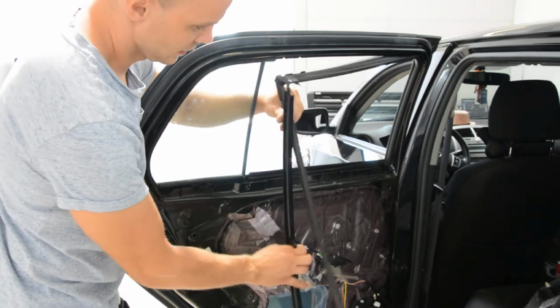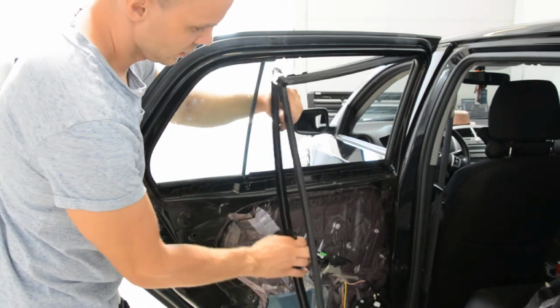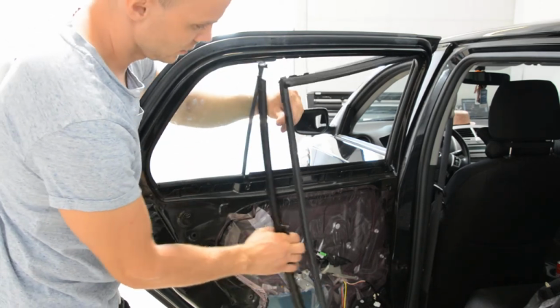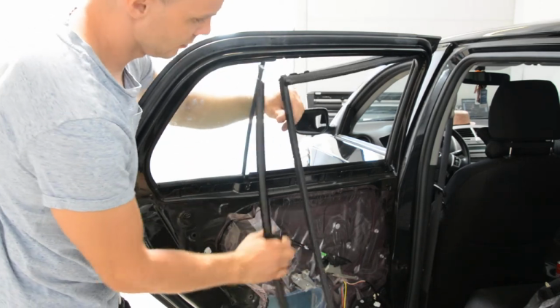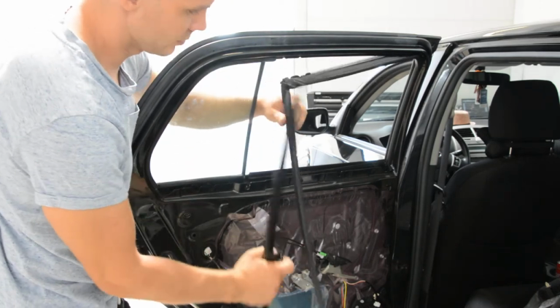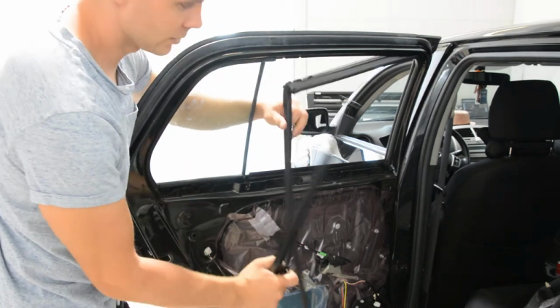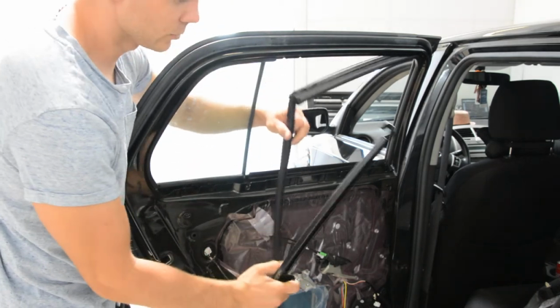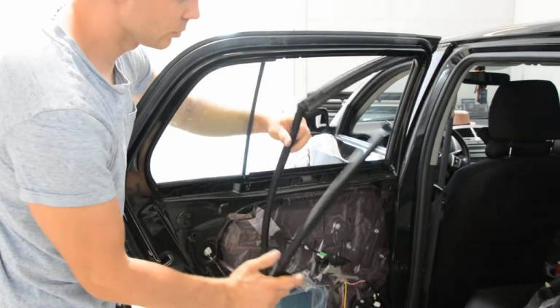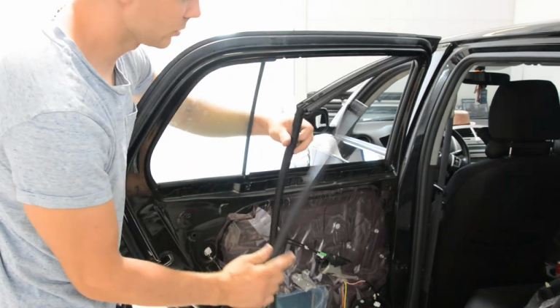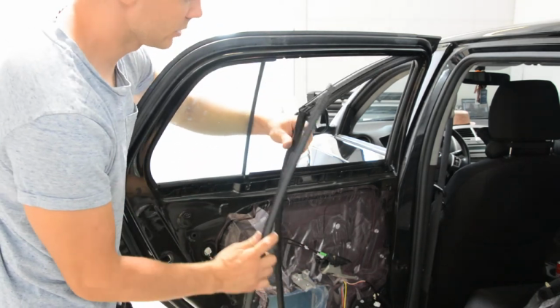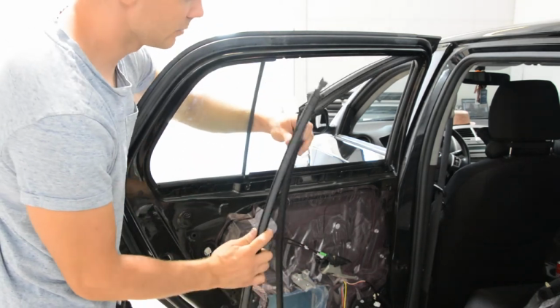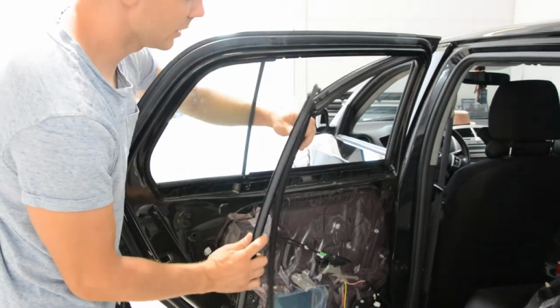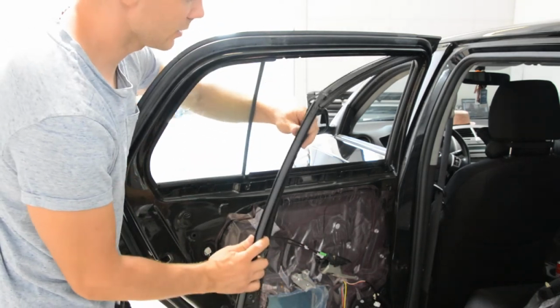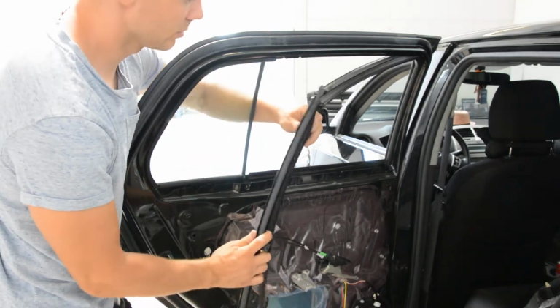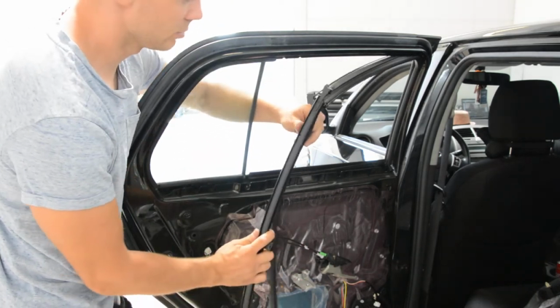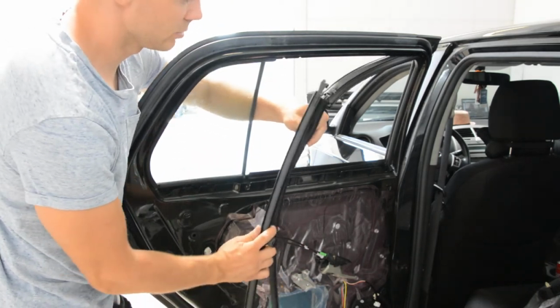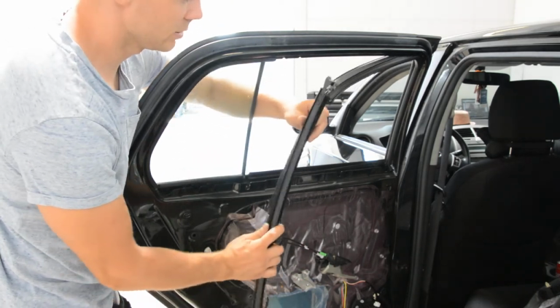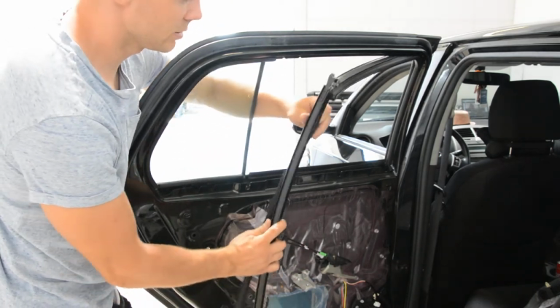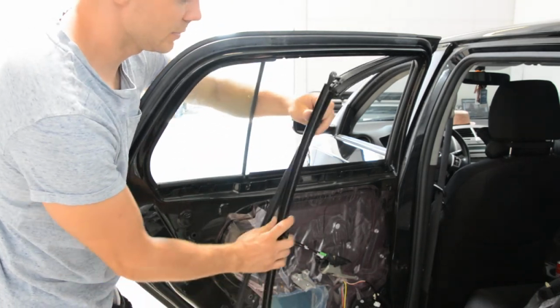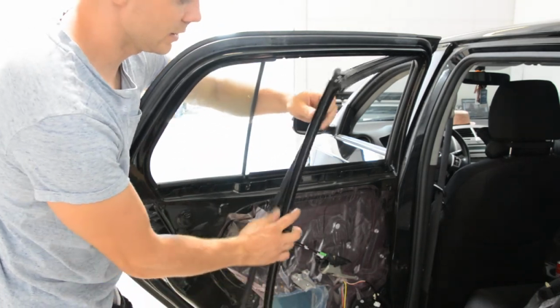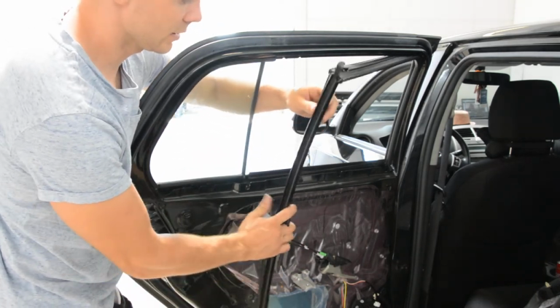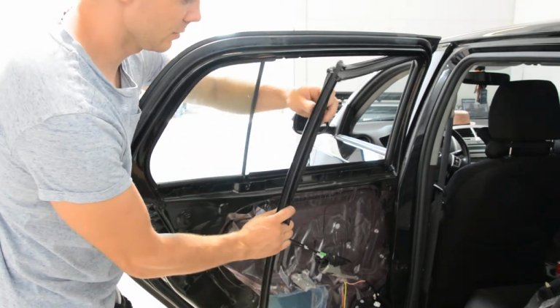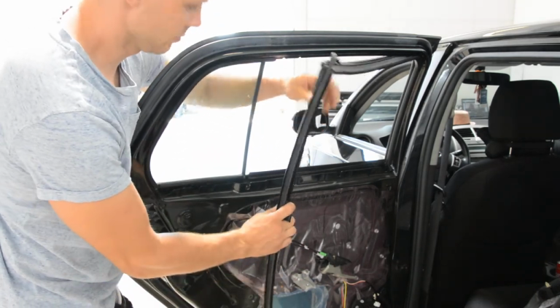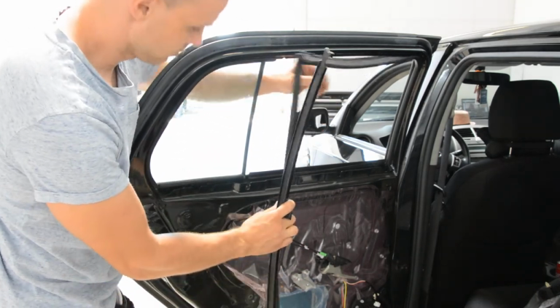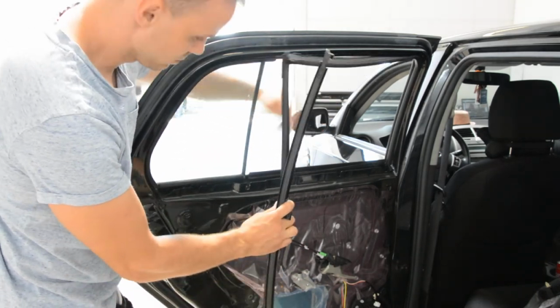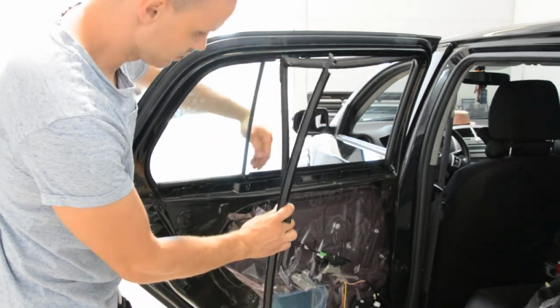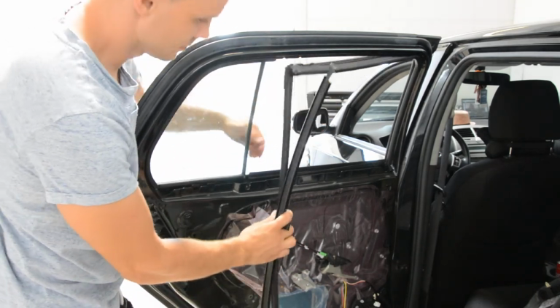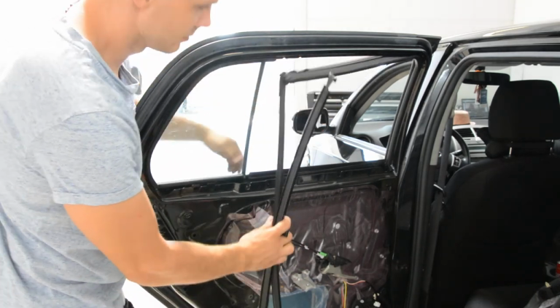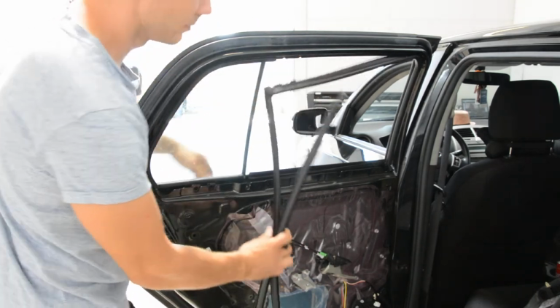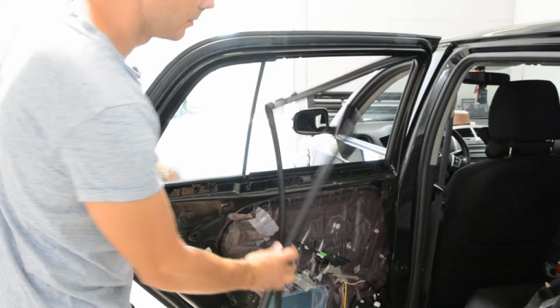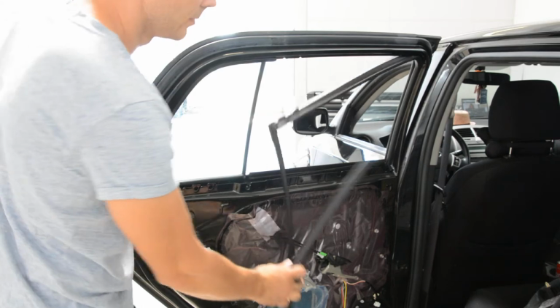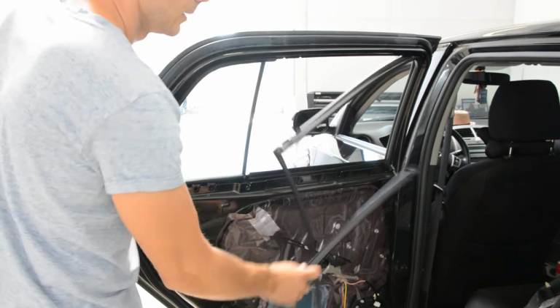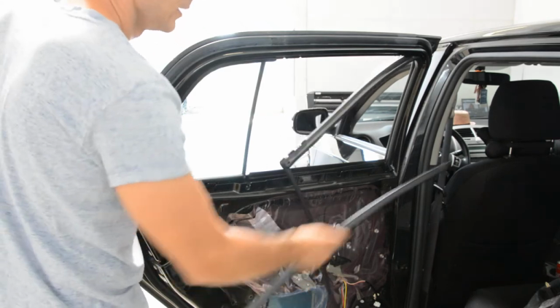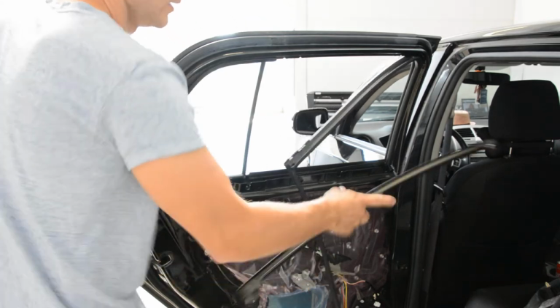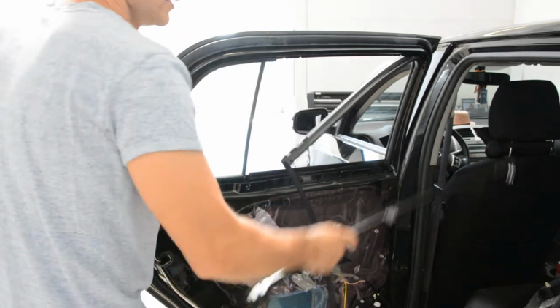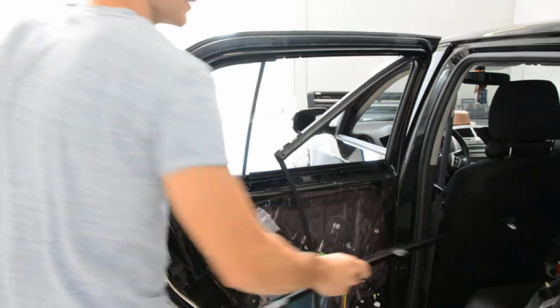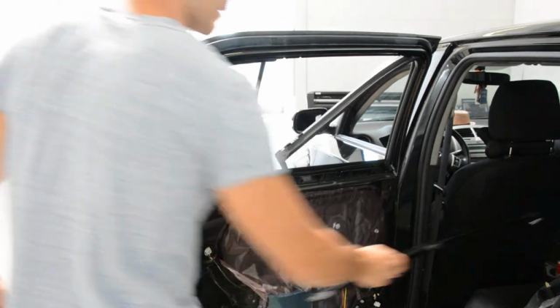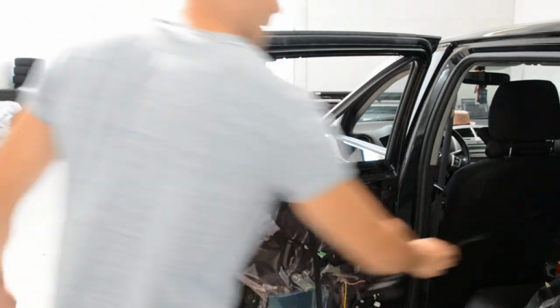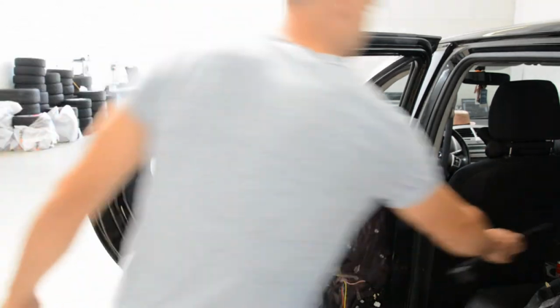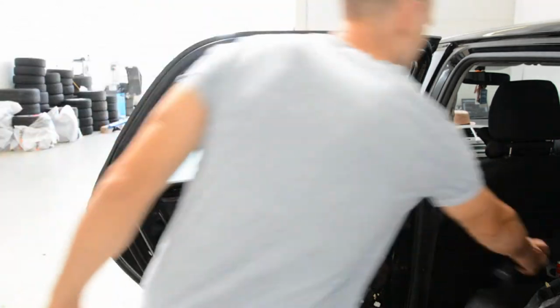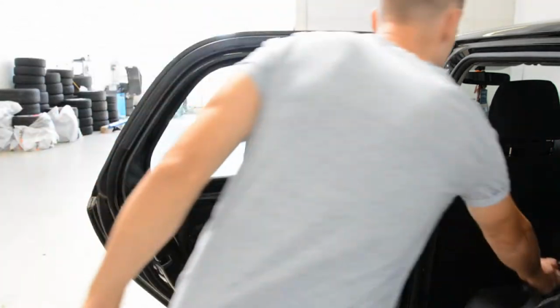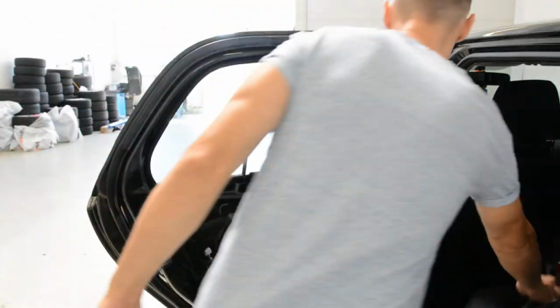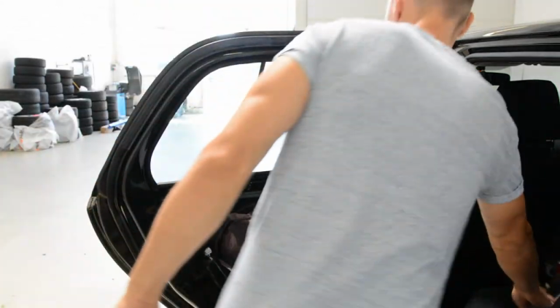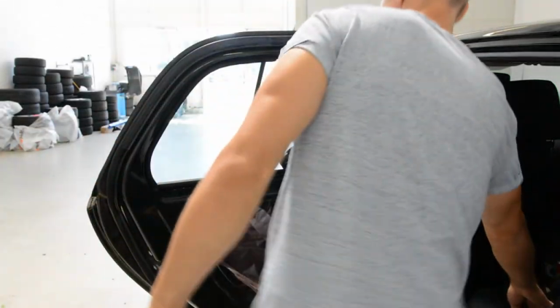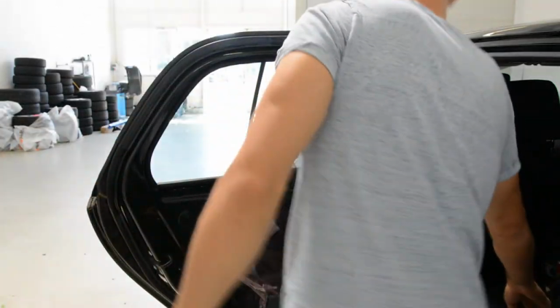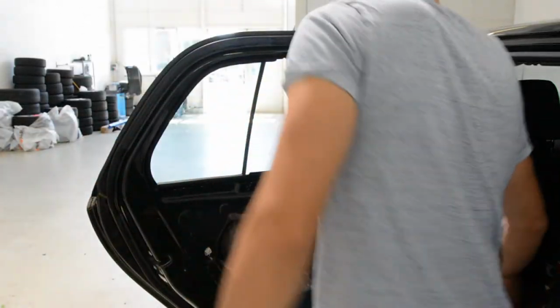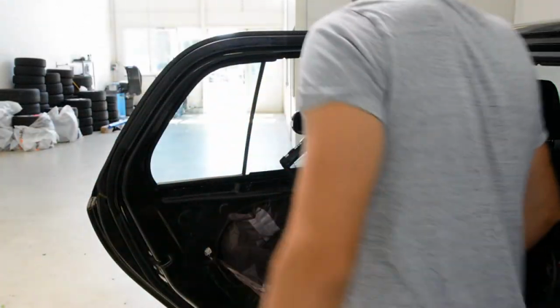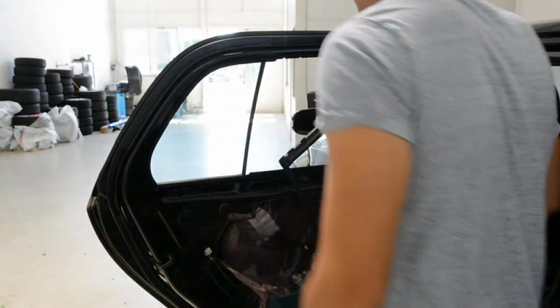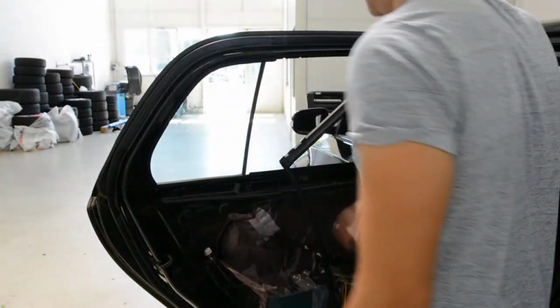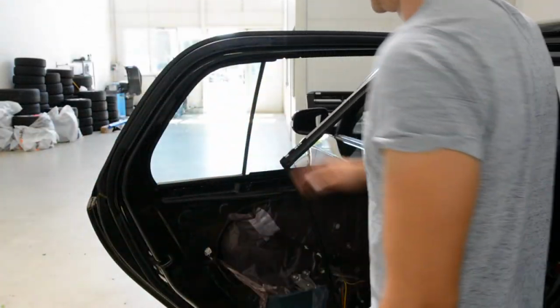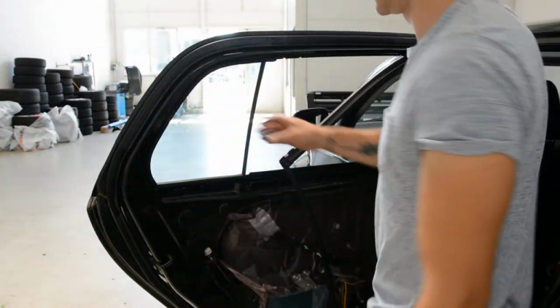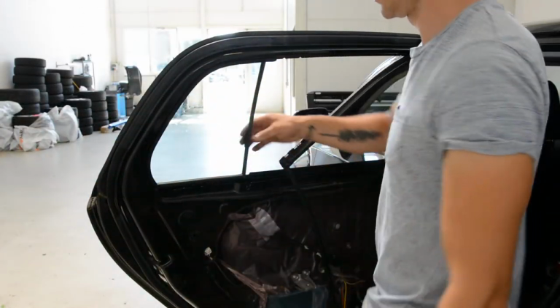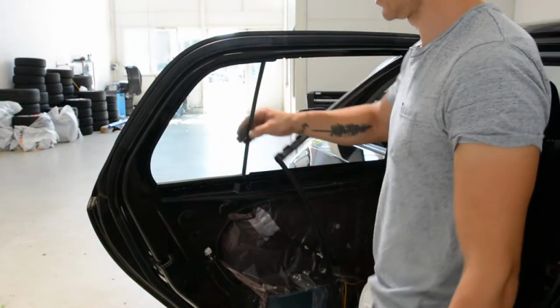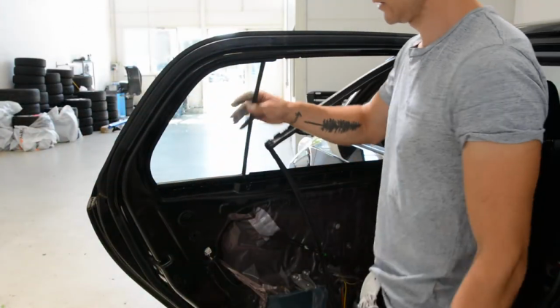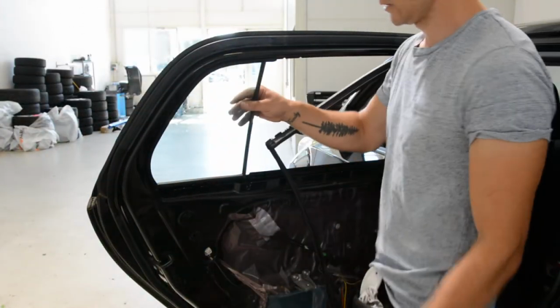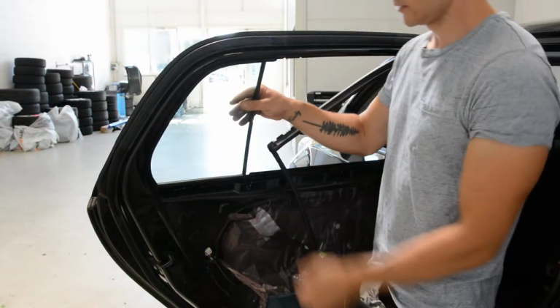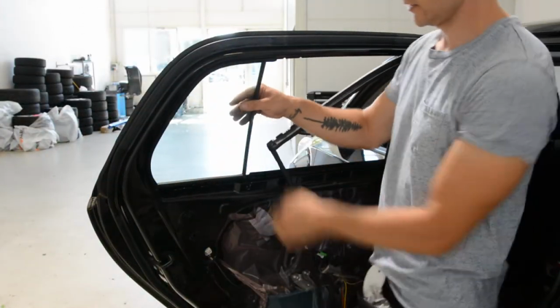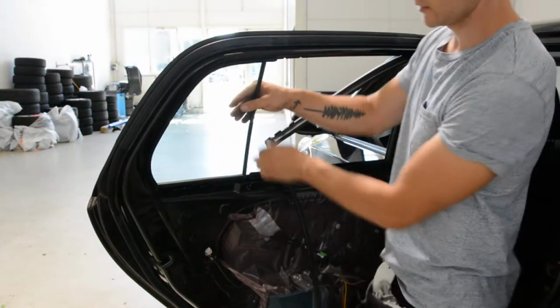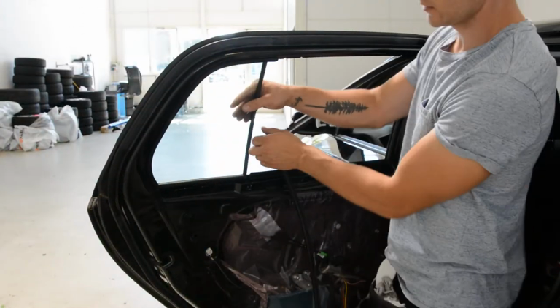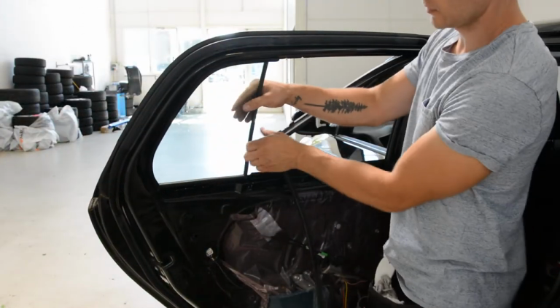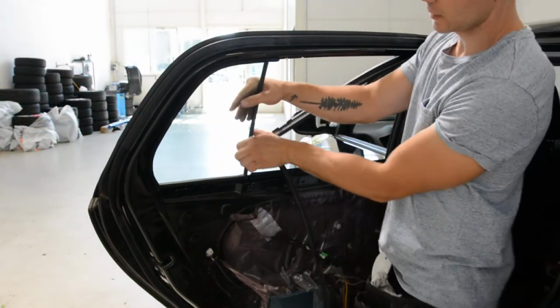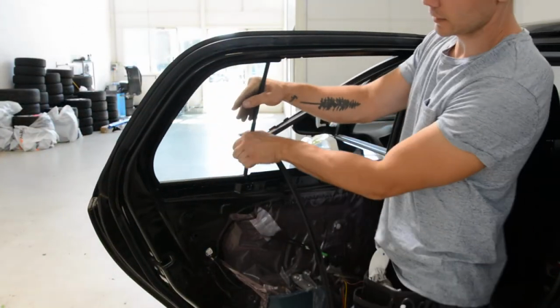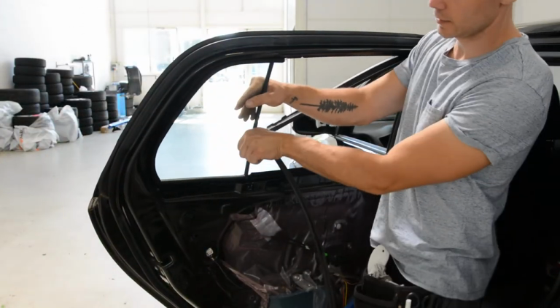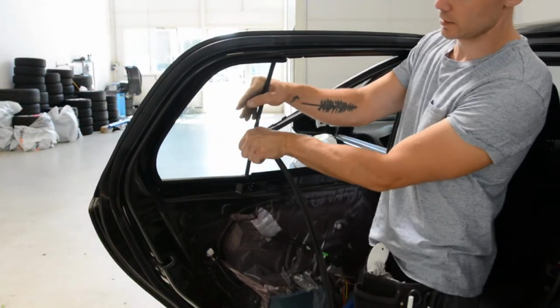If you want to put it back, put this back. Now it's very easy. Take it out like this.